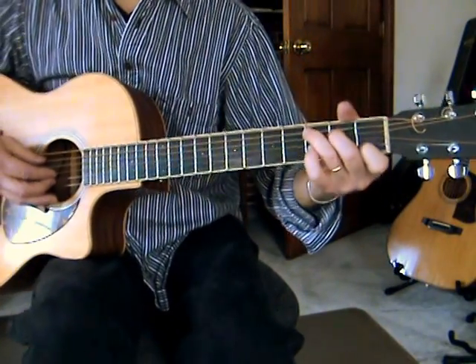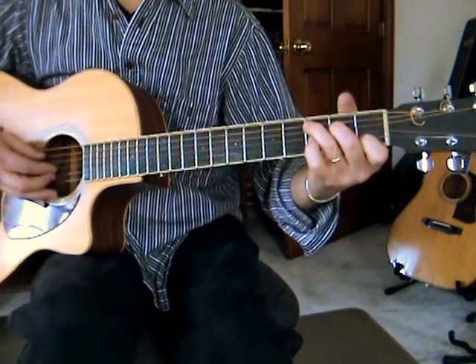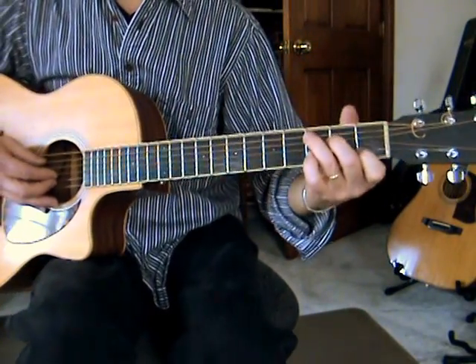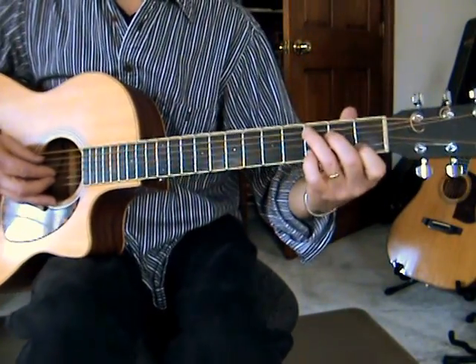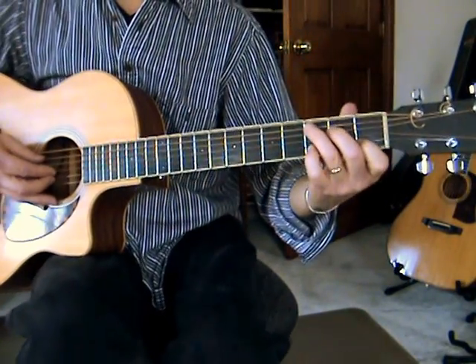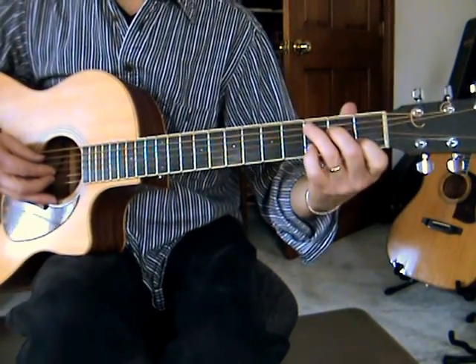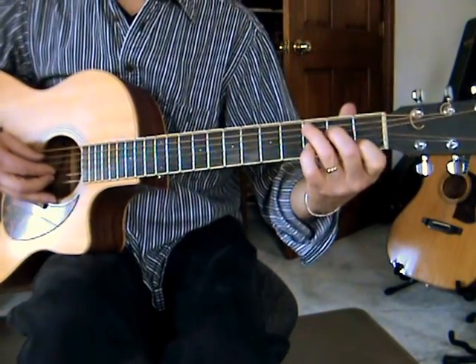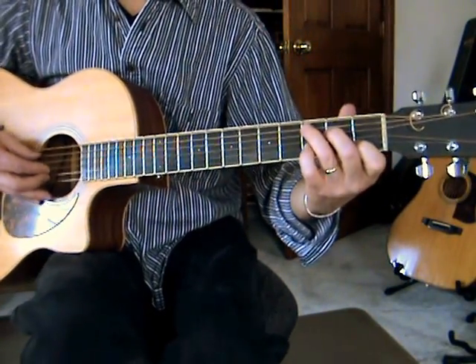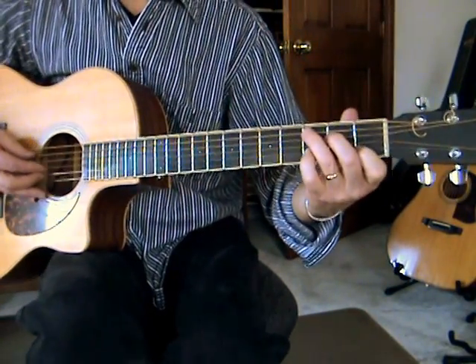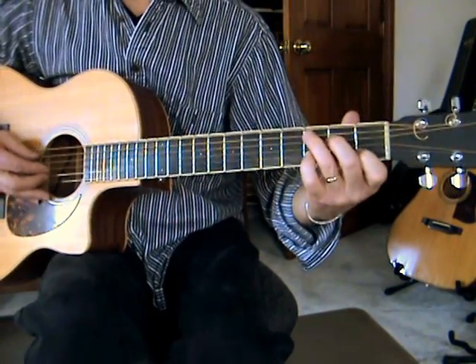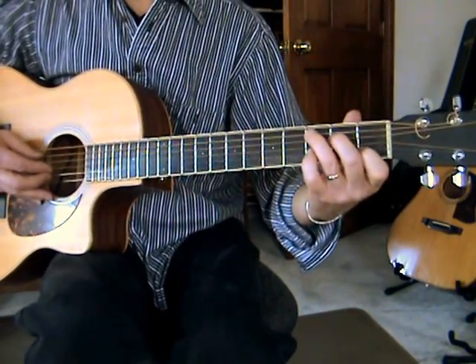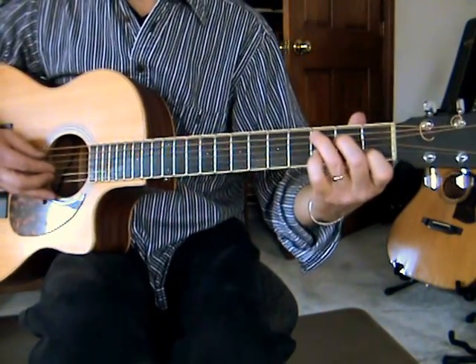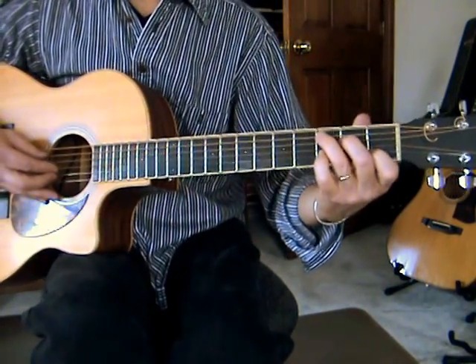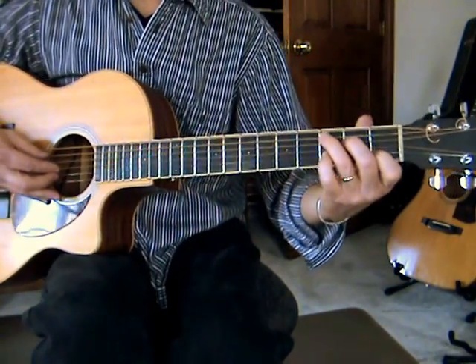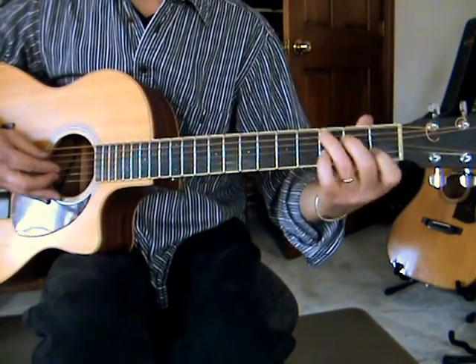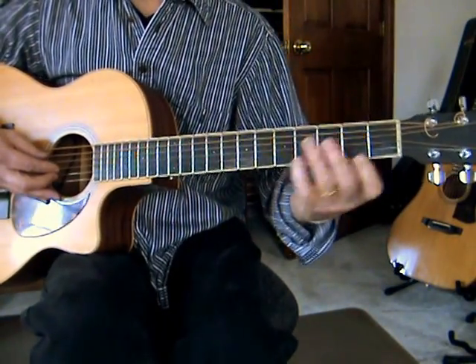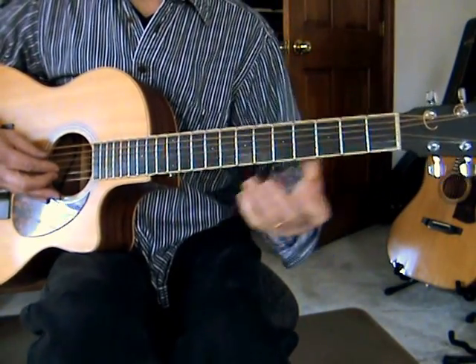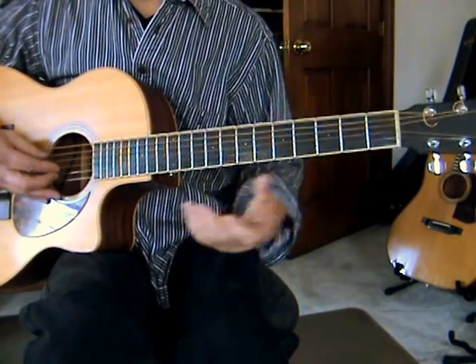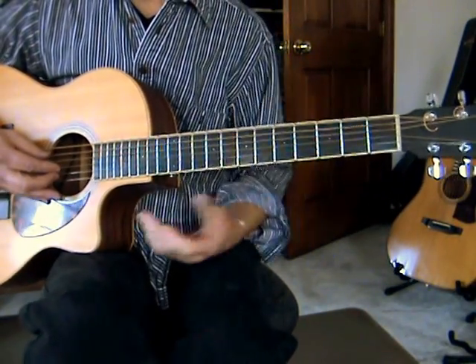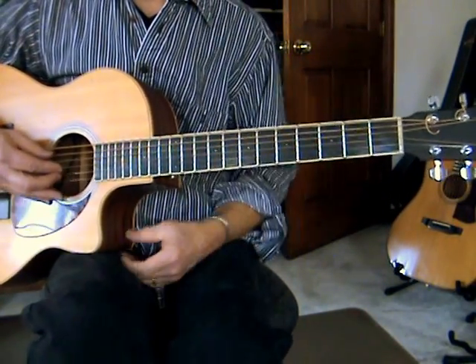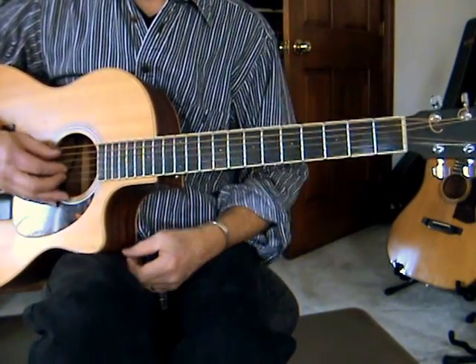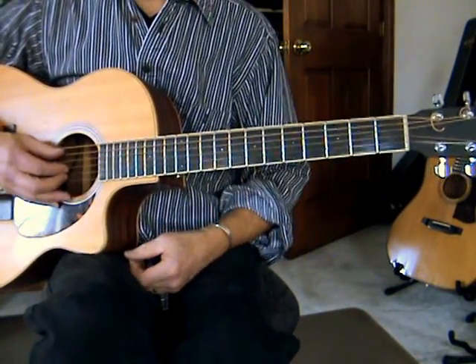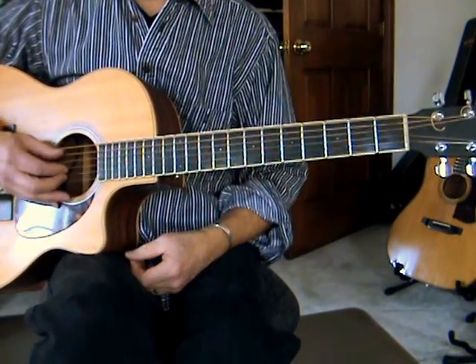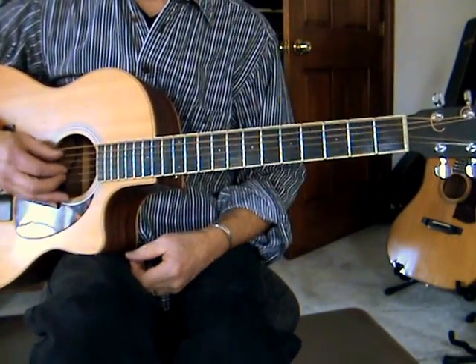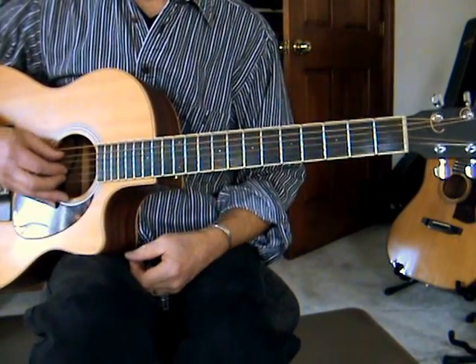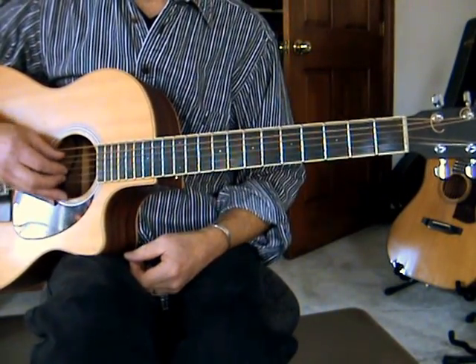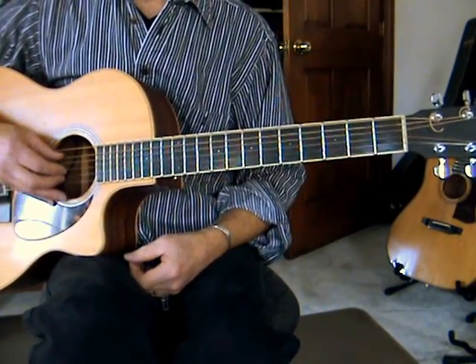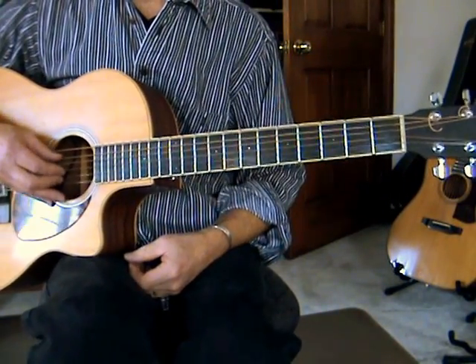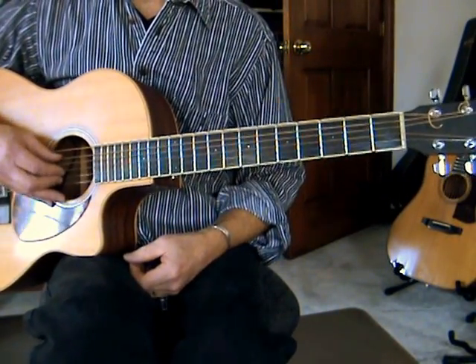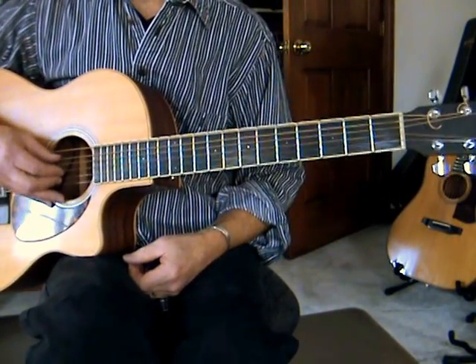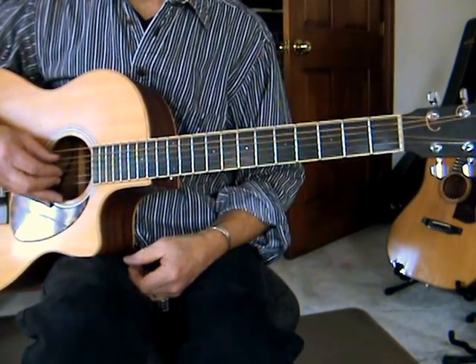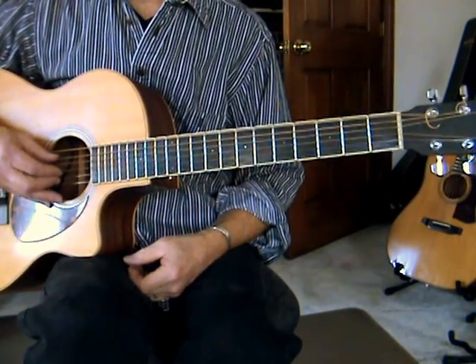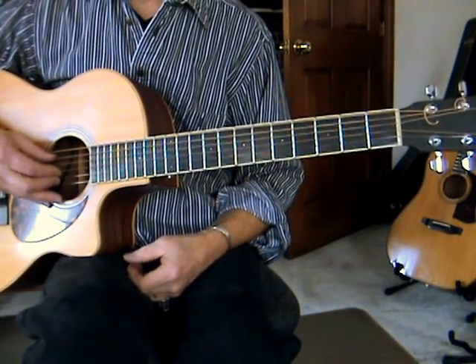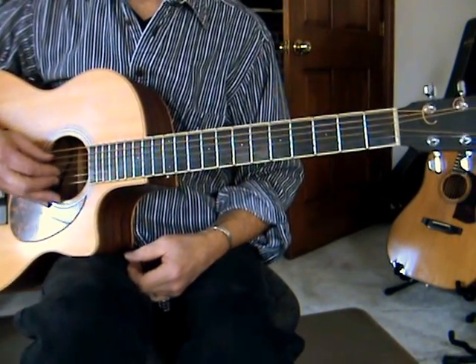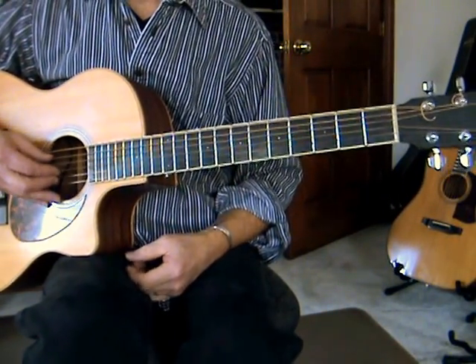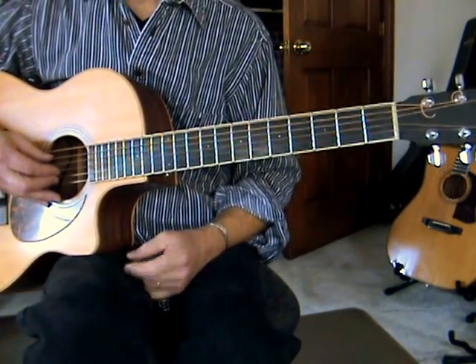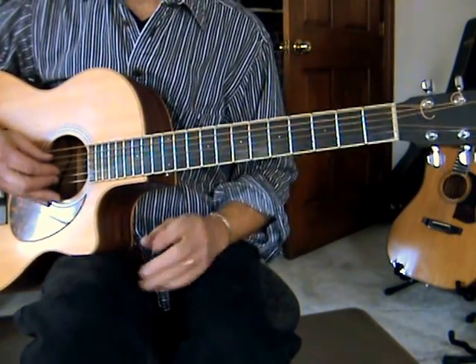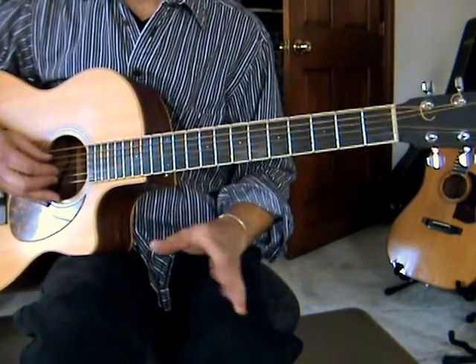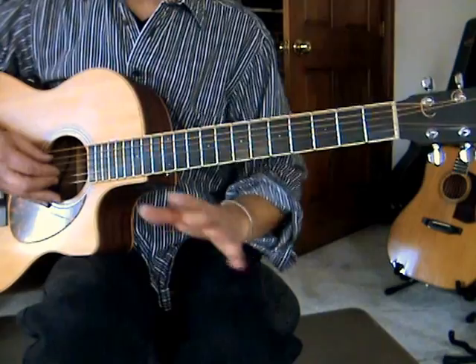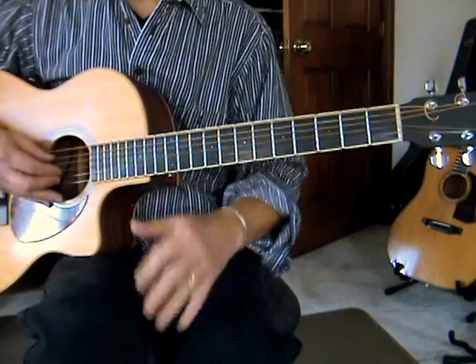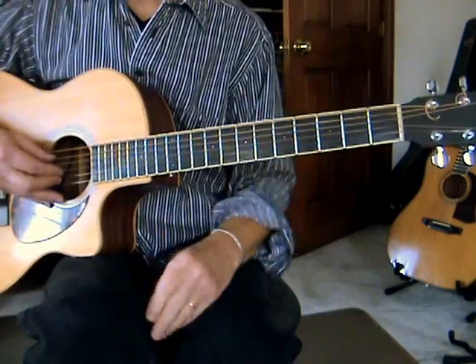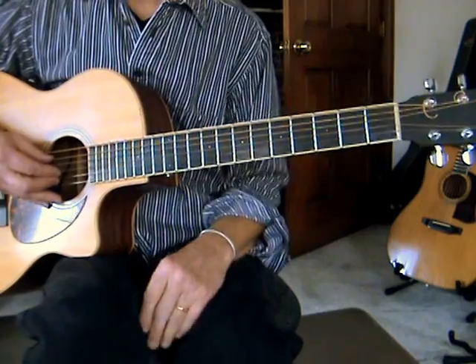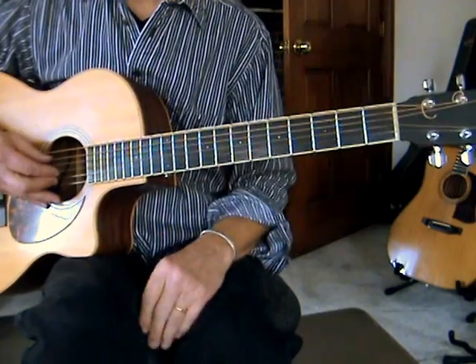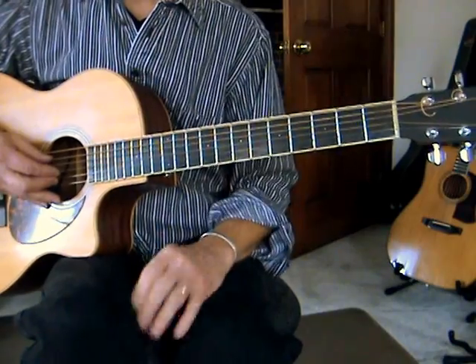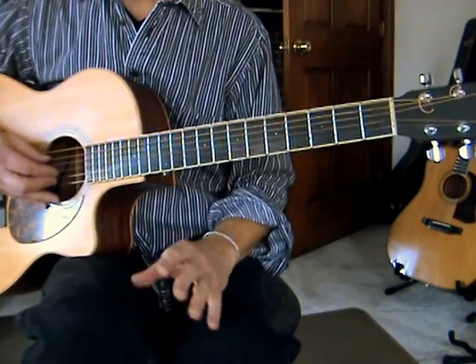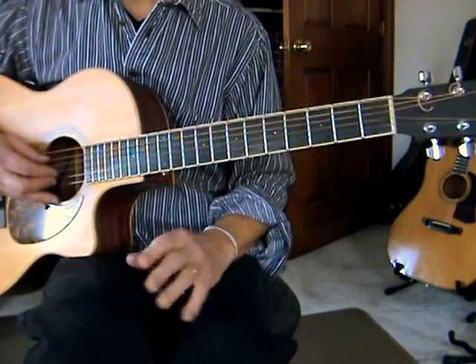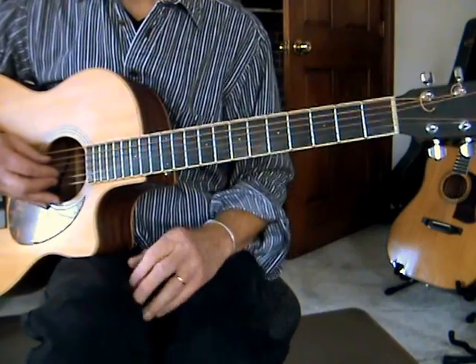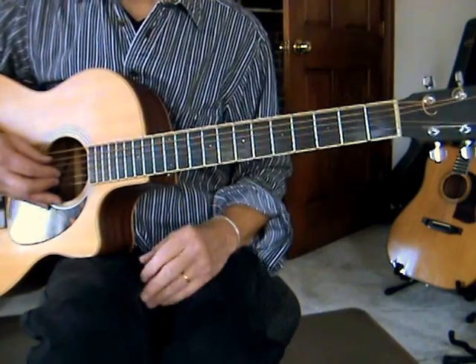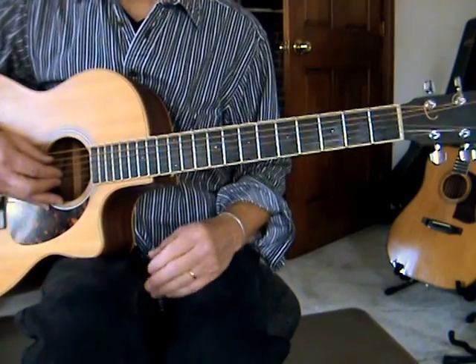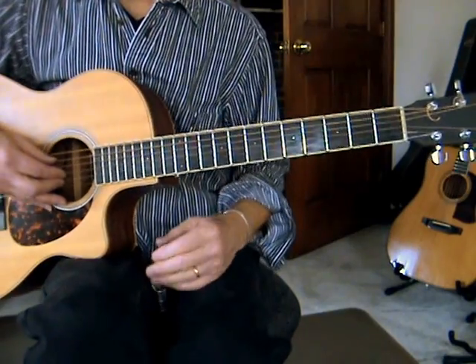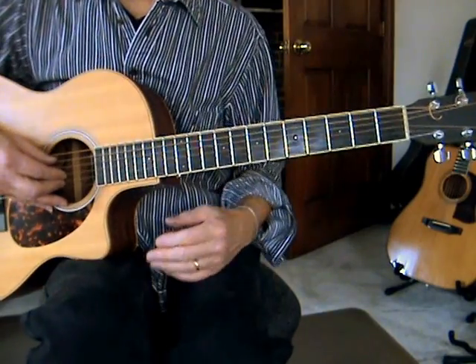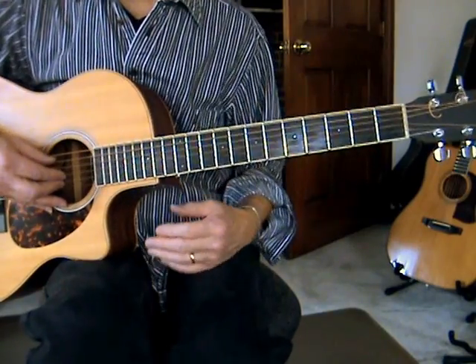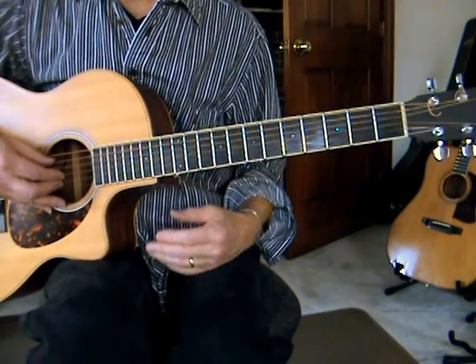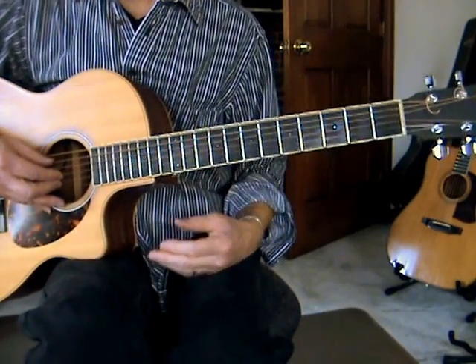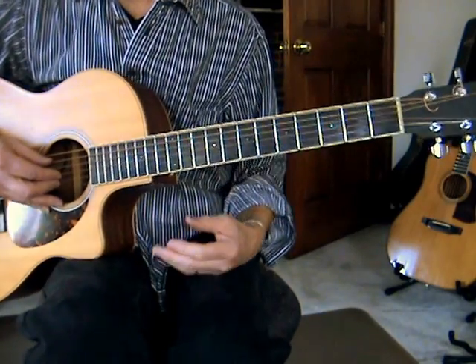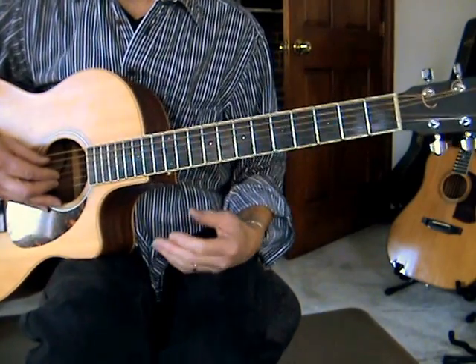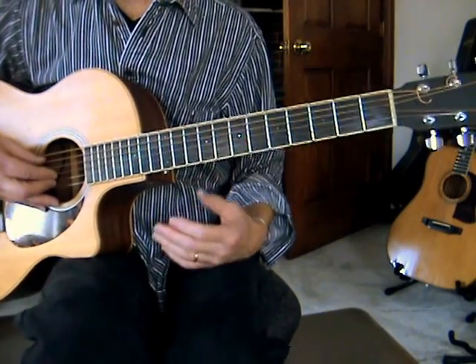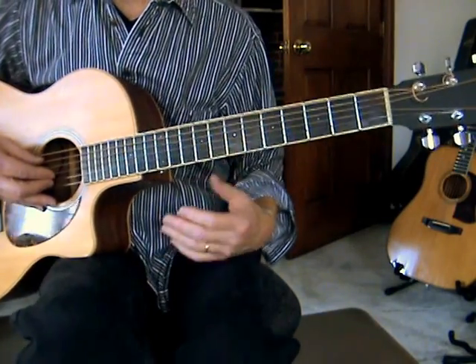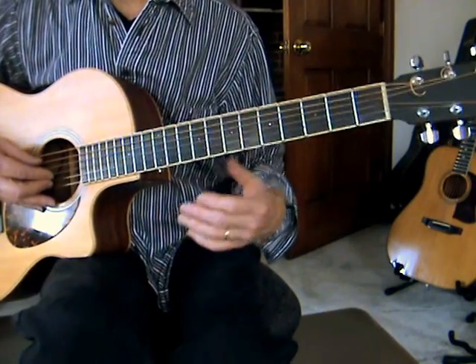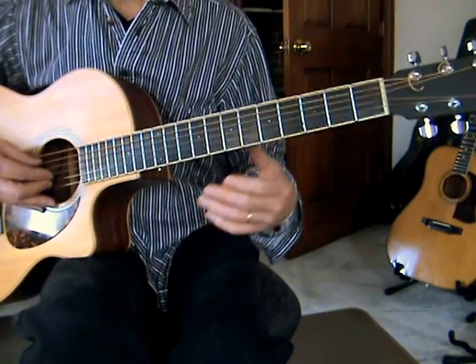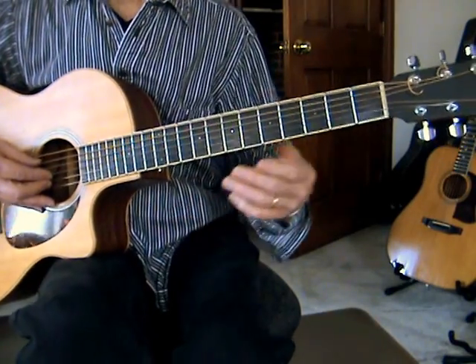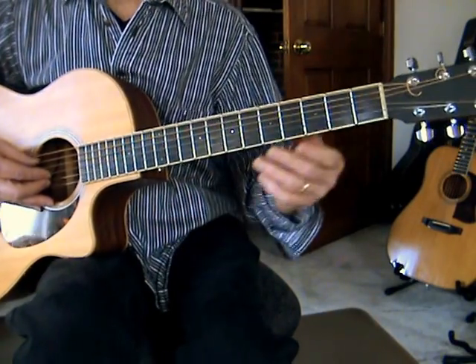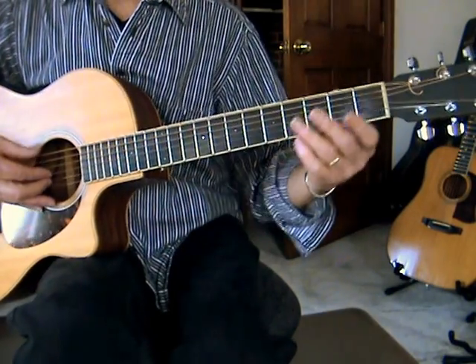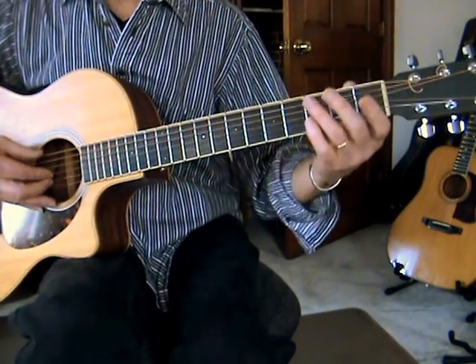Okay, so let me play the whole thing once with and without upgrades. So I'll play it twice — one simply, one not so simply.